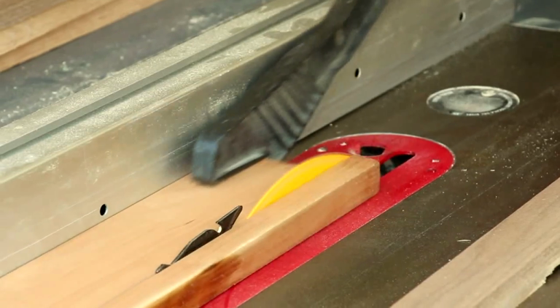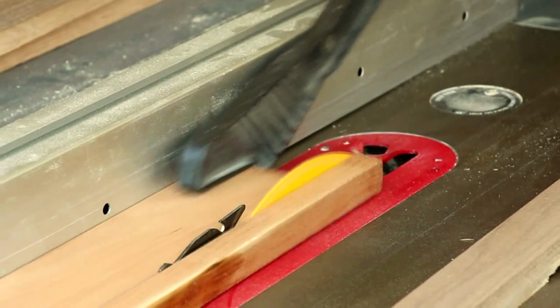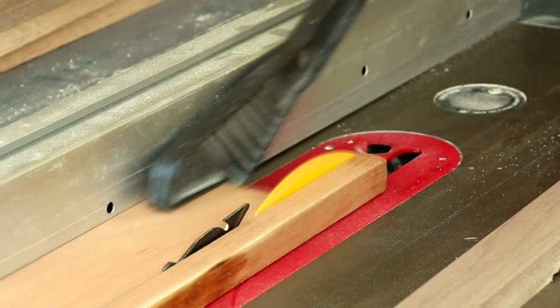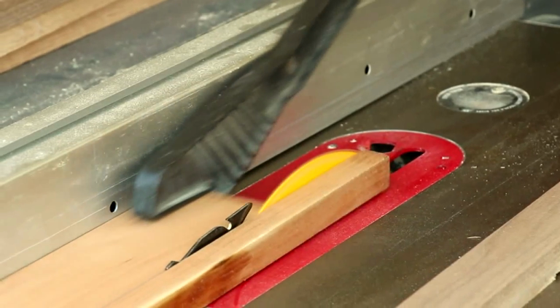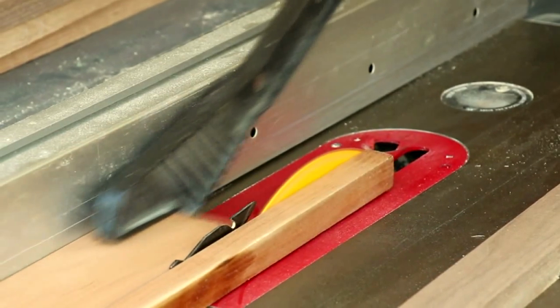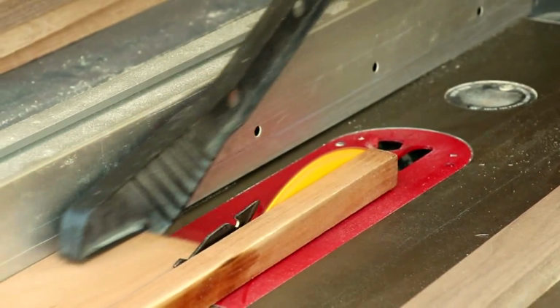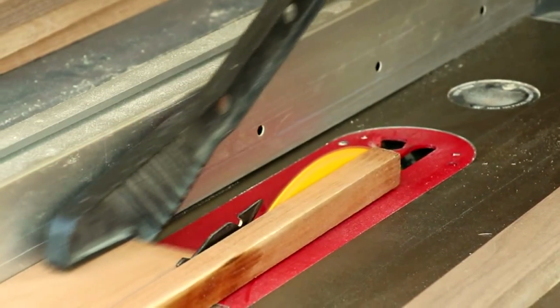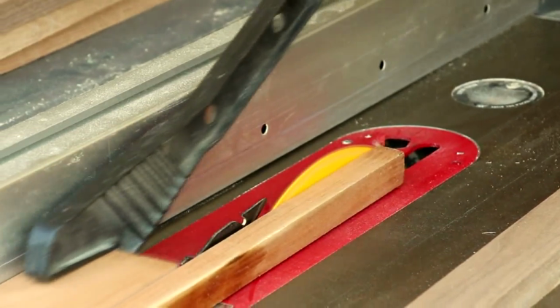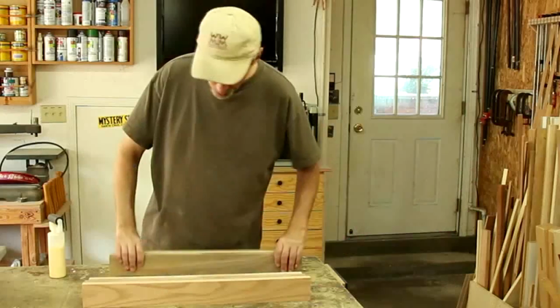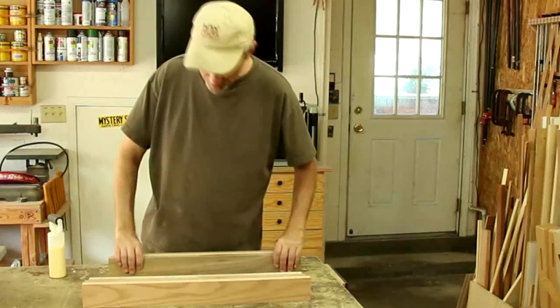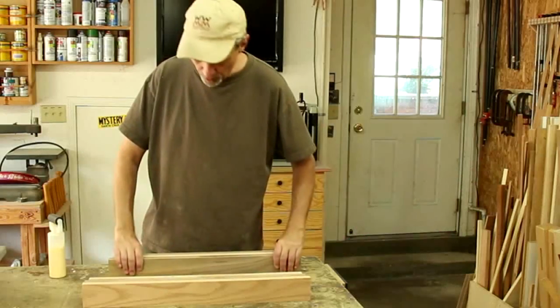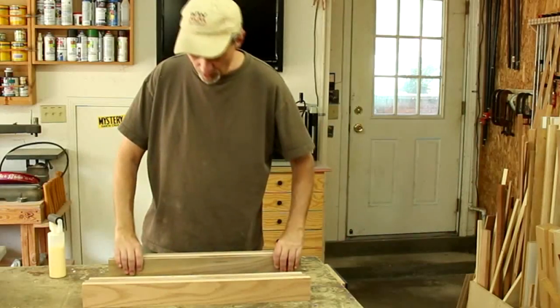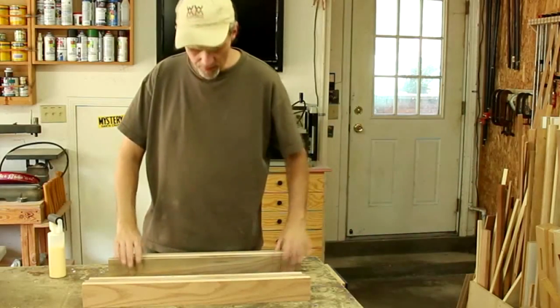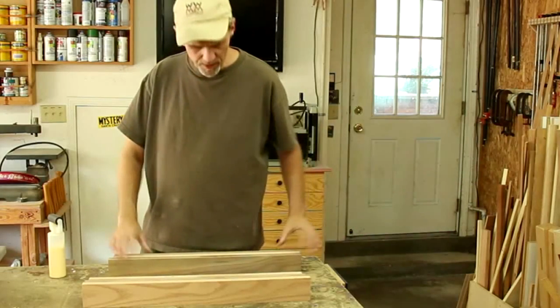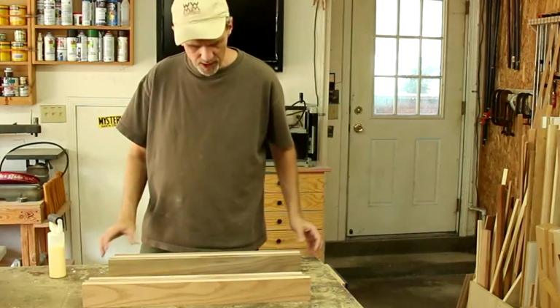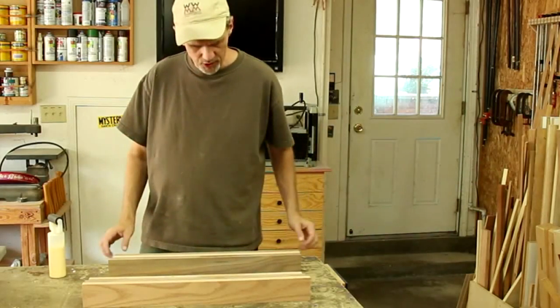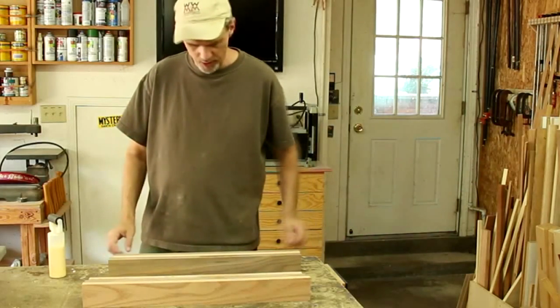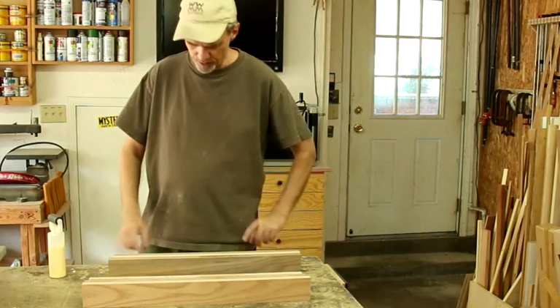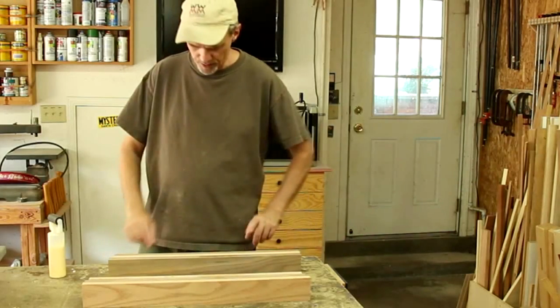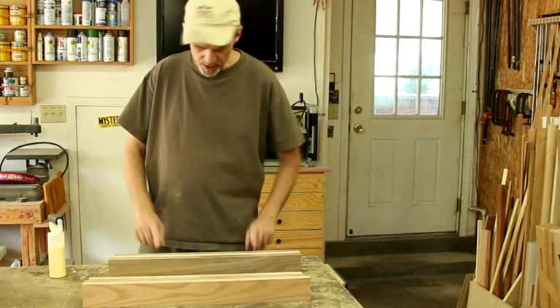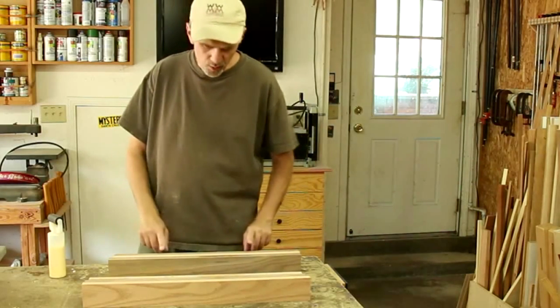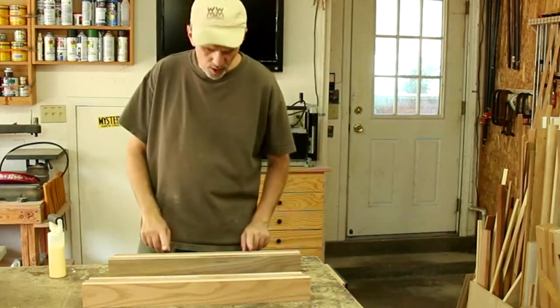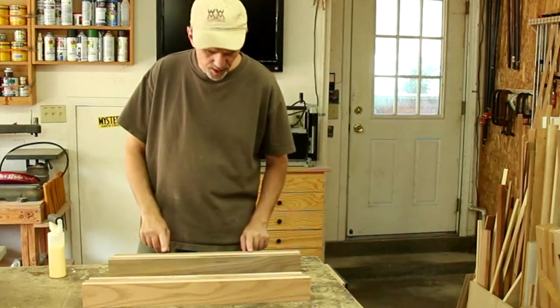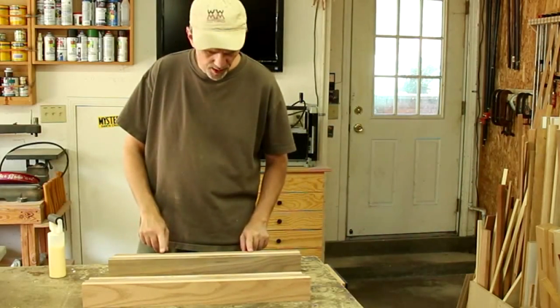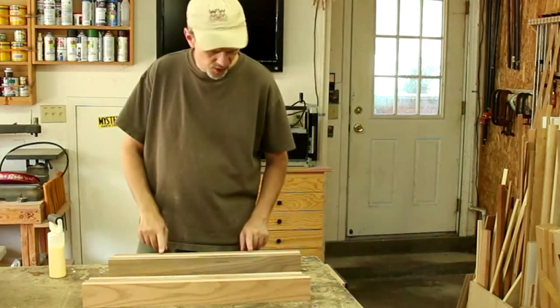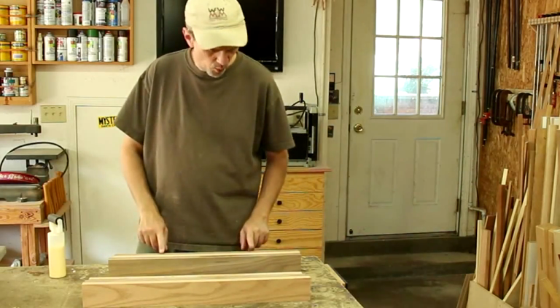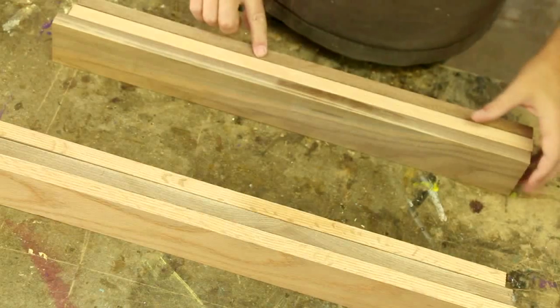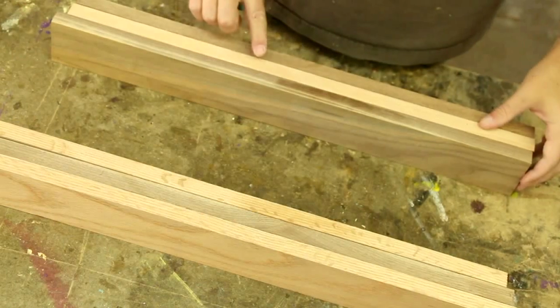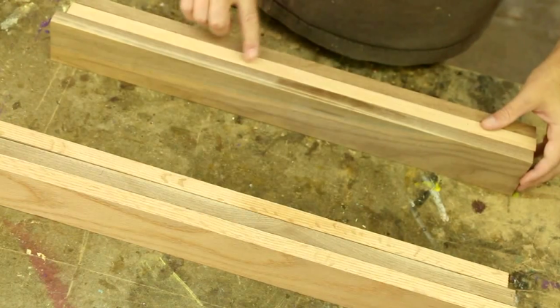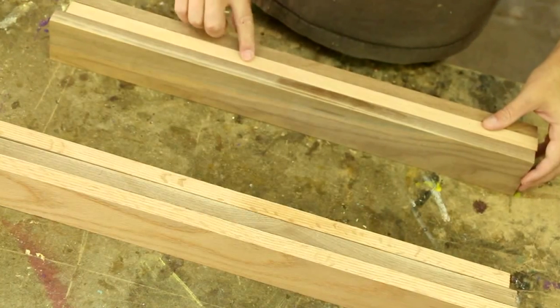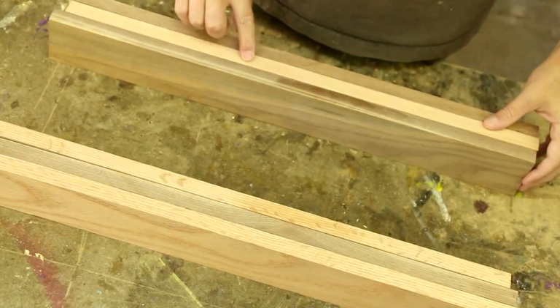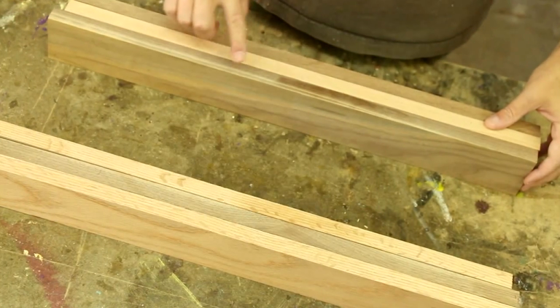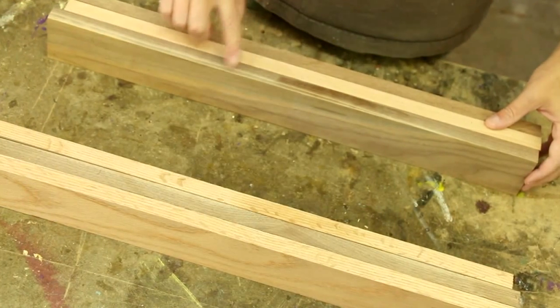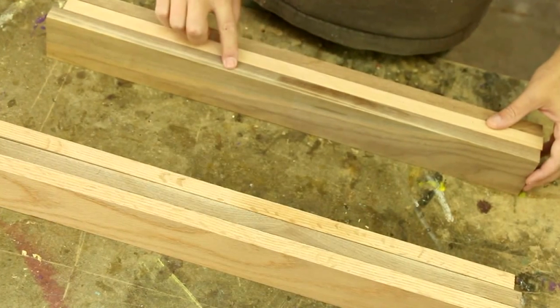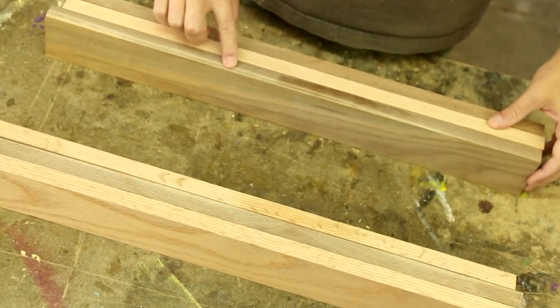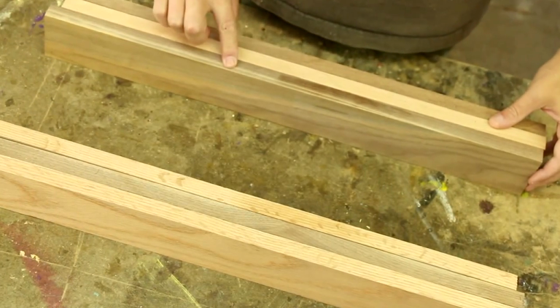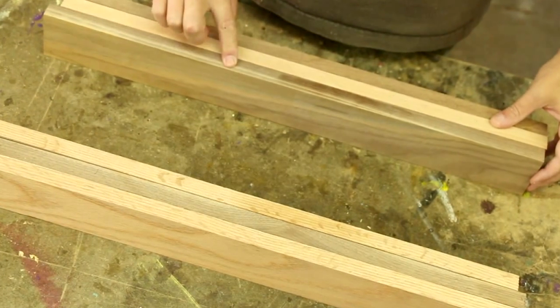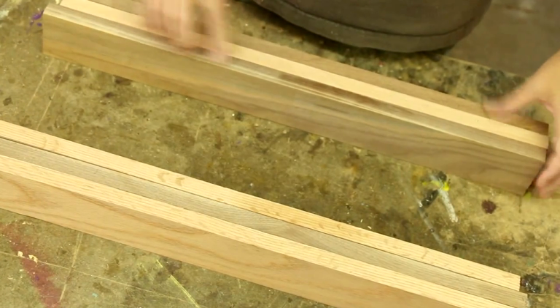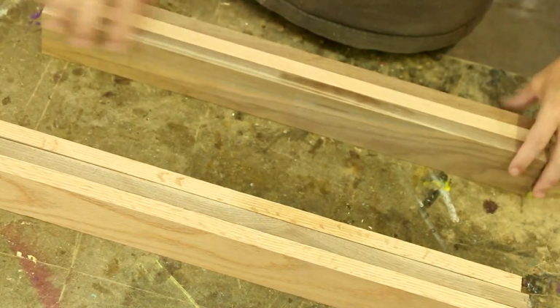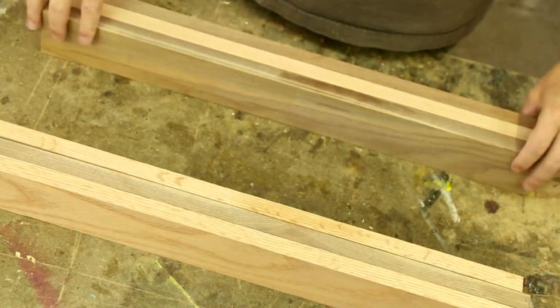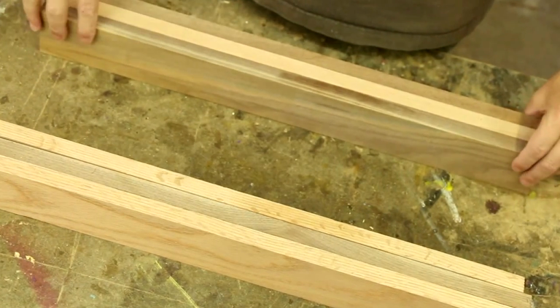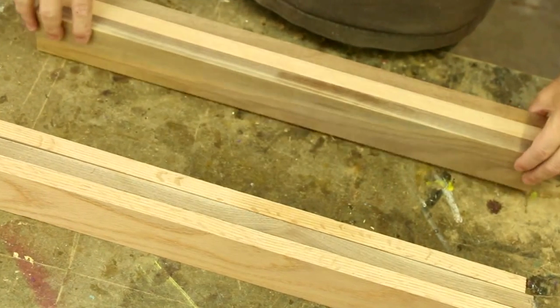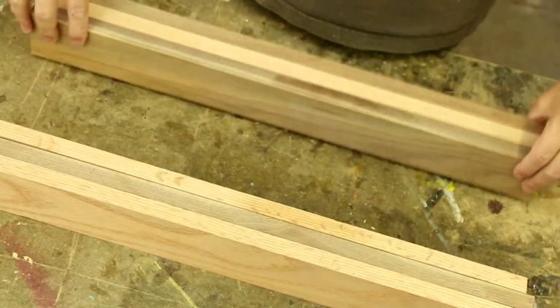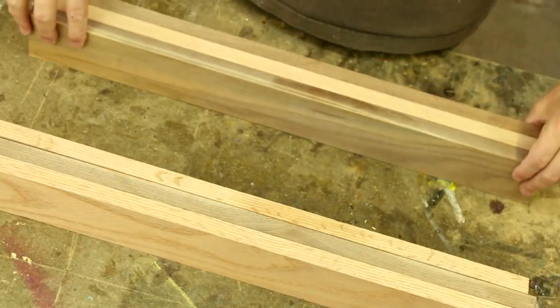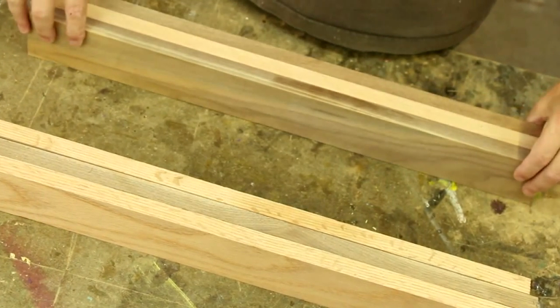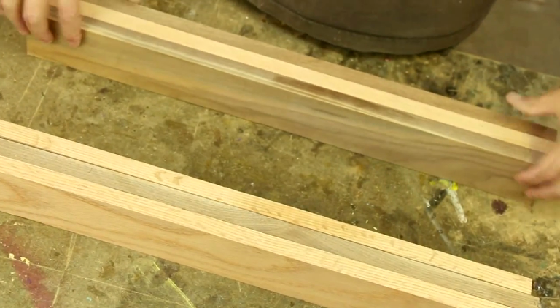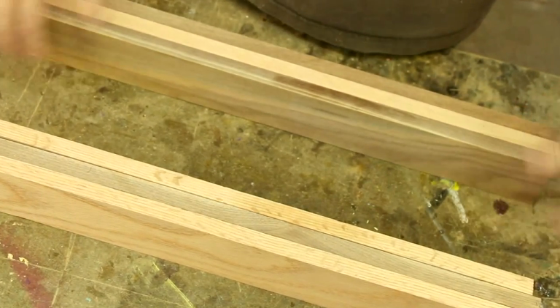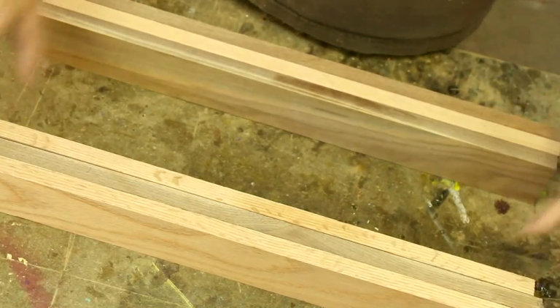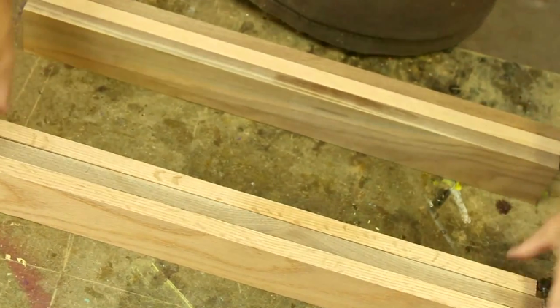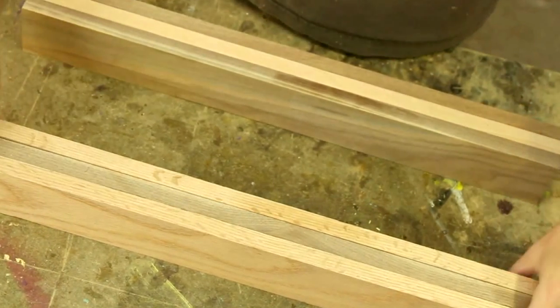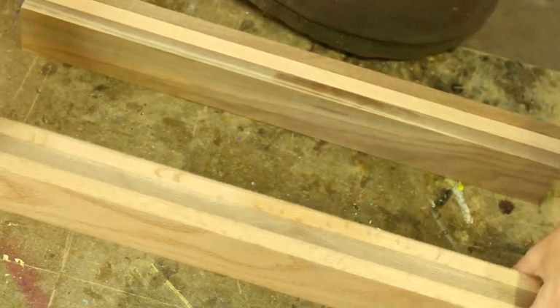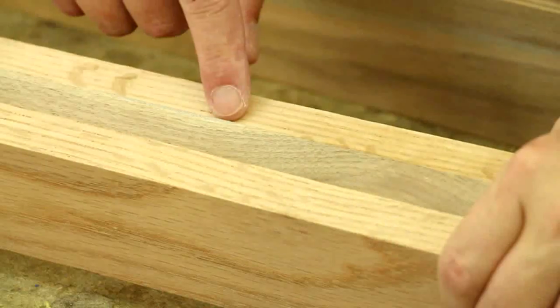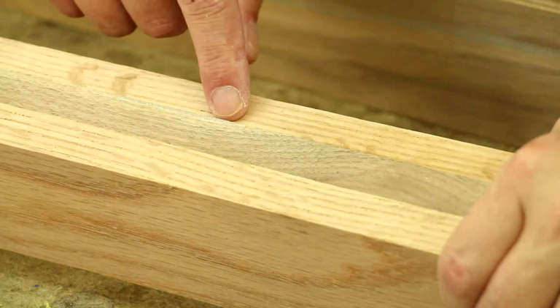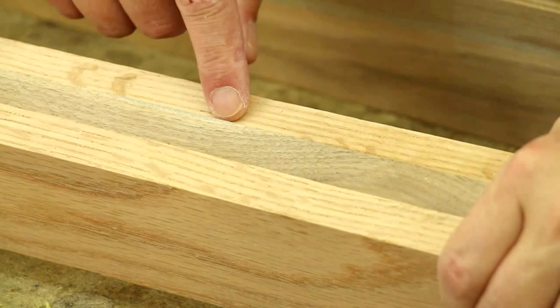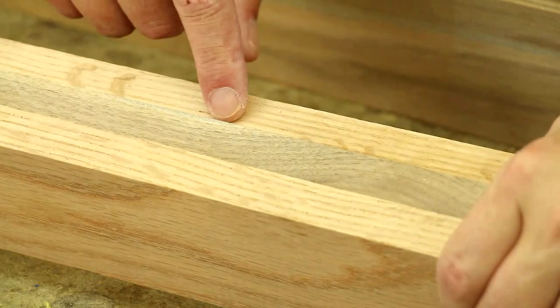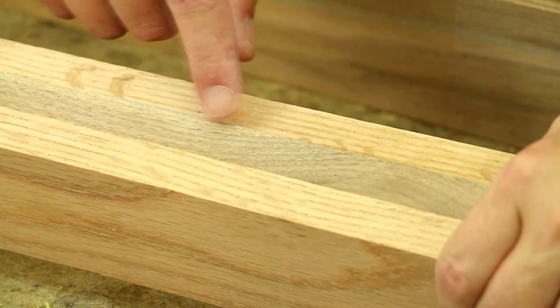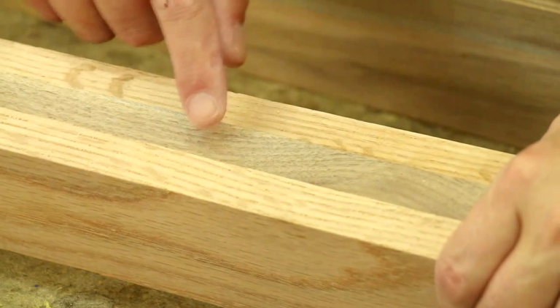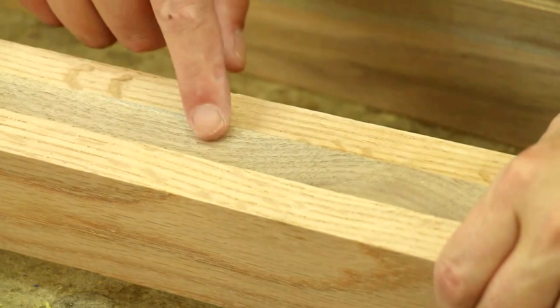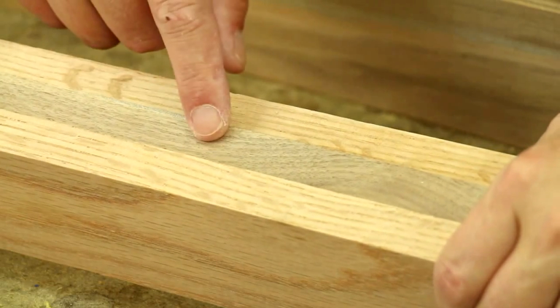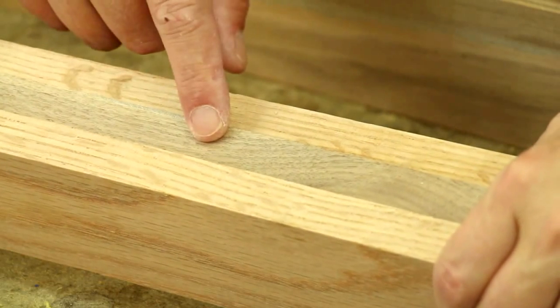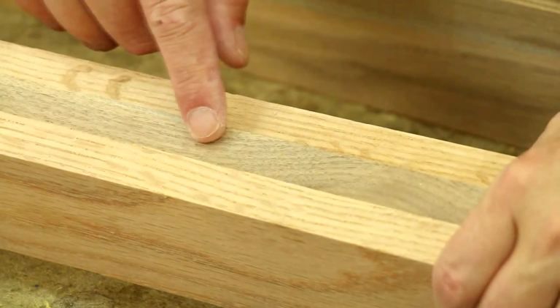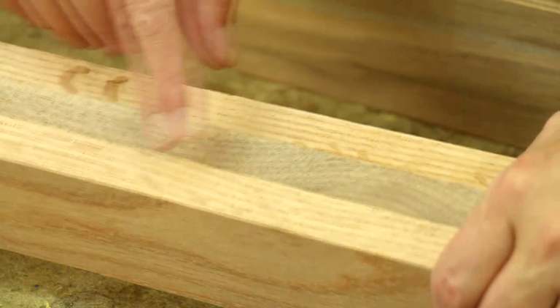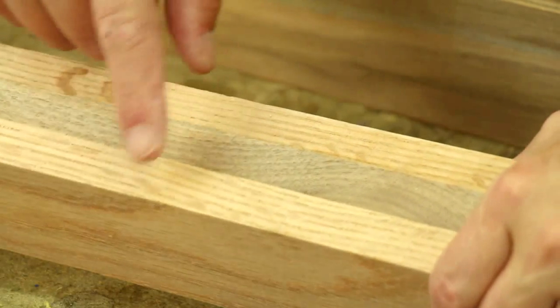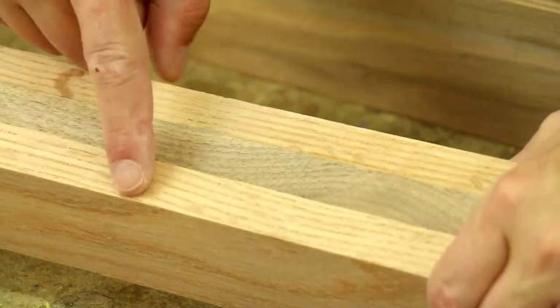I'm gonna glue up two separate laminations. This one is walnut, cherry, and walnut, and this one is oak, walnut, and oak.